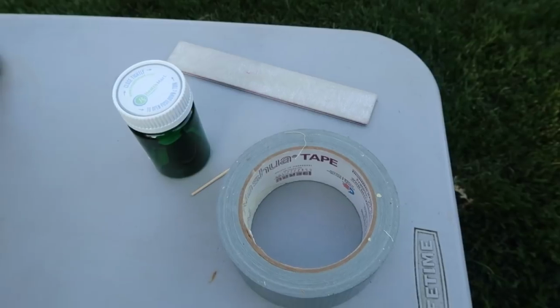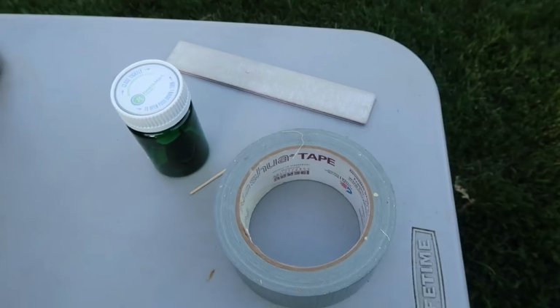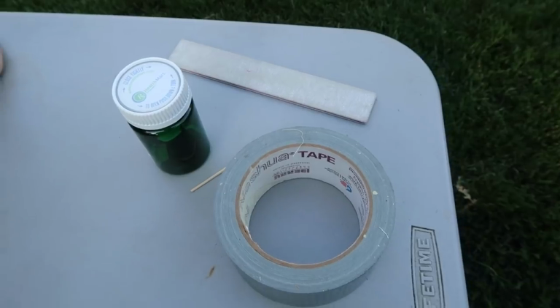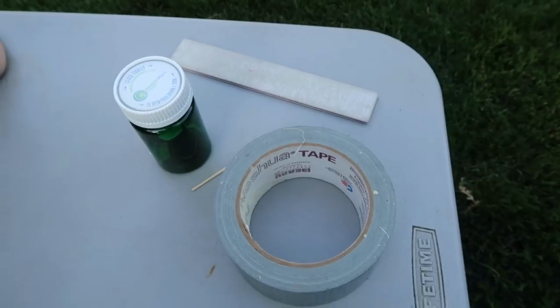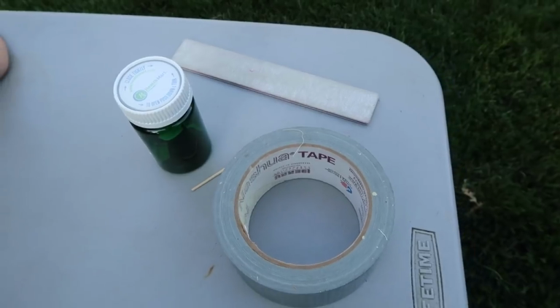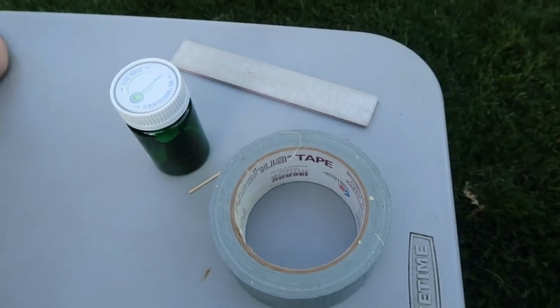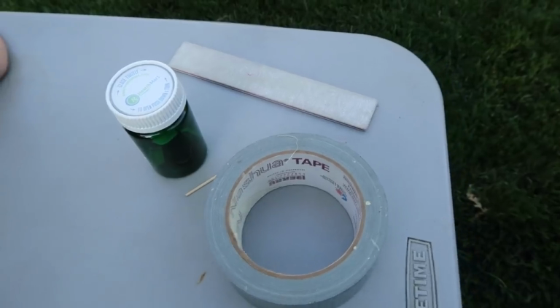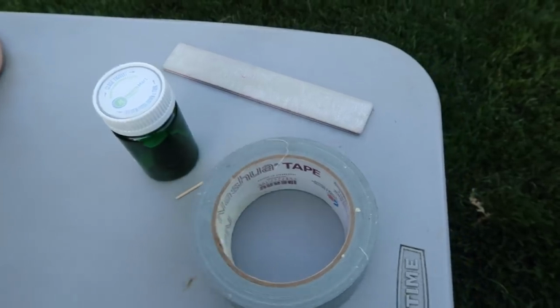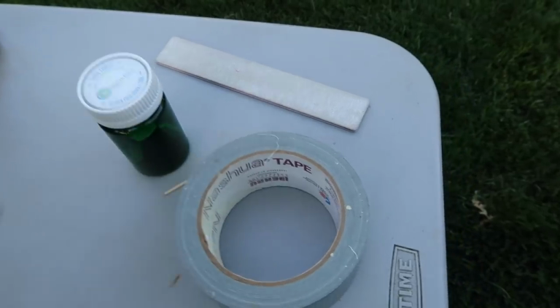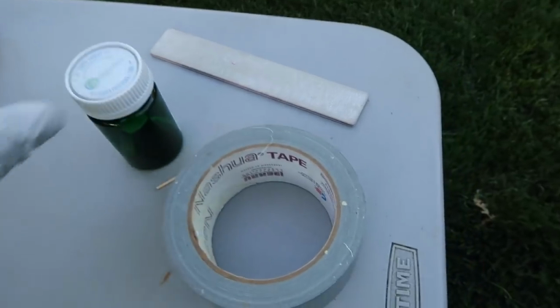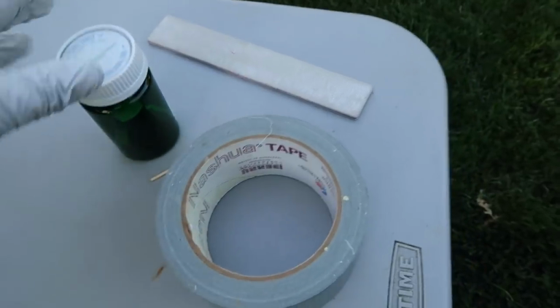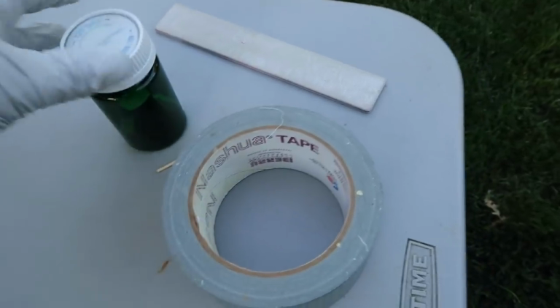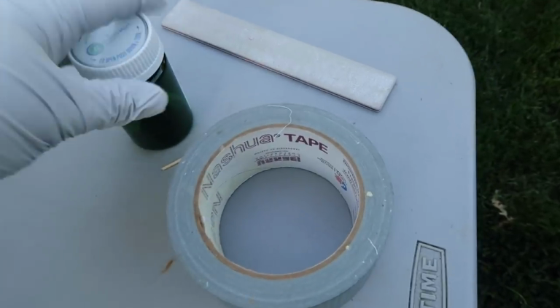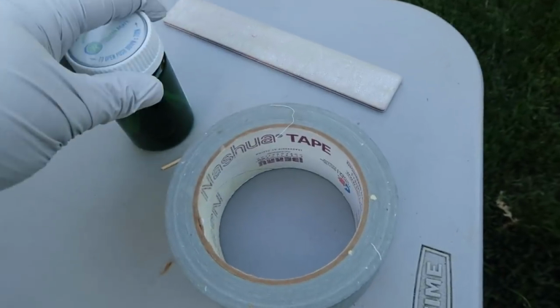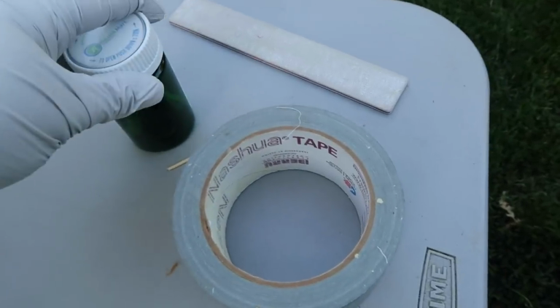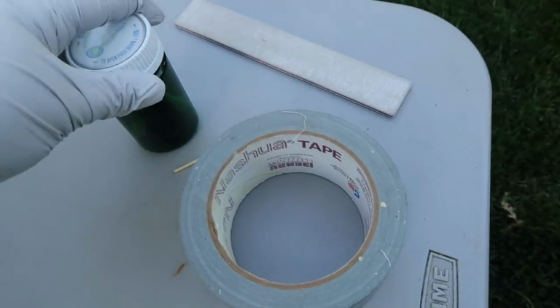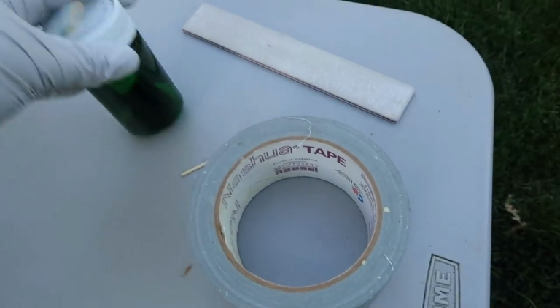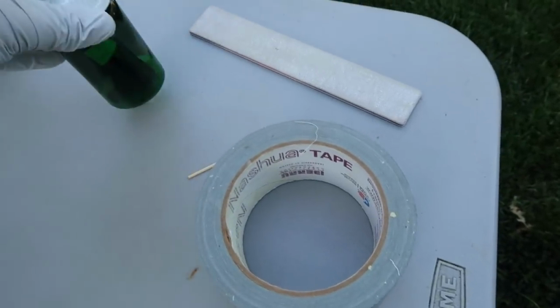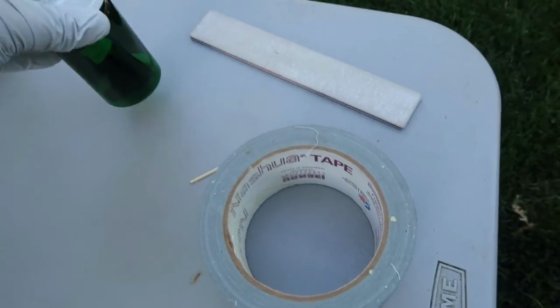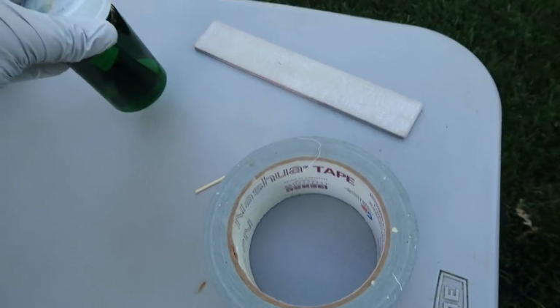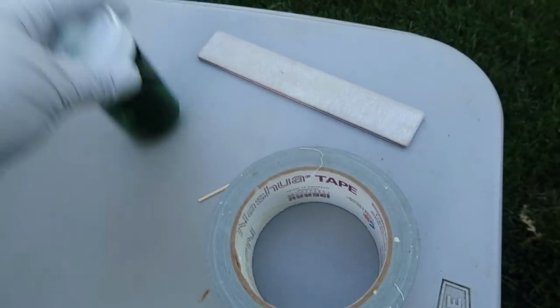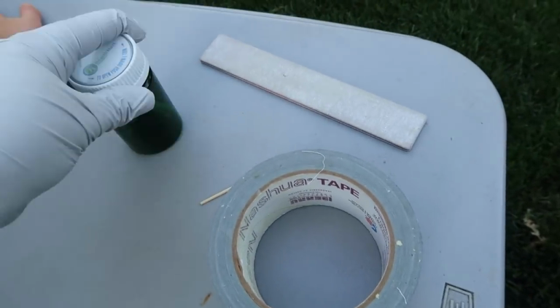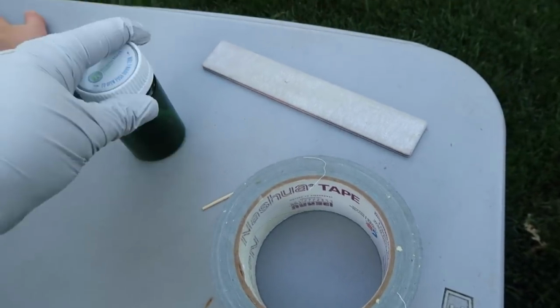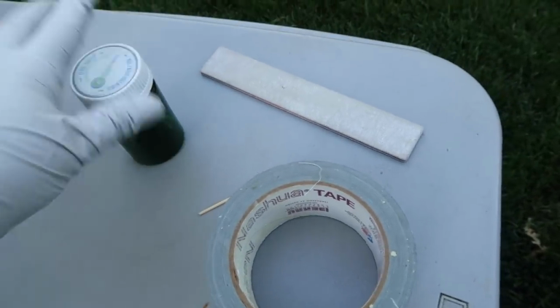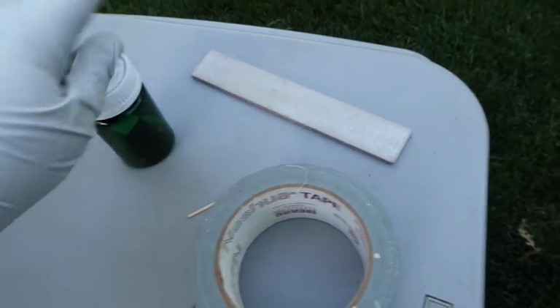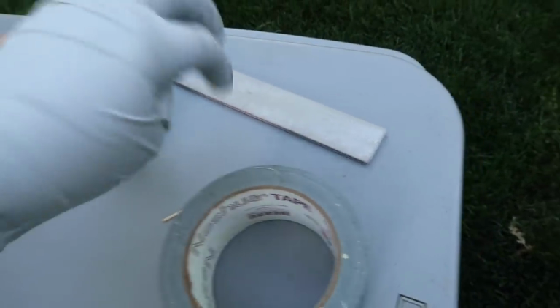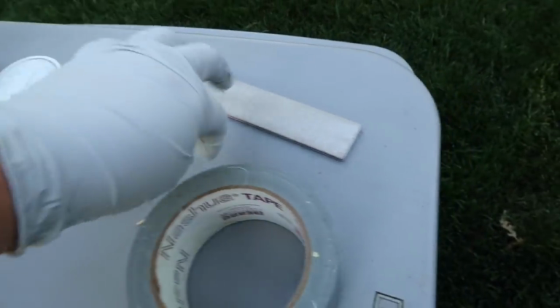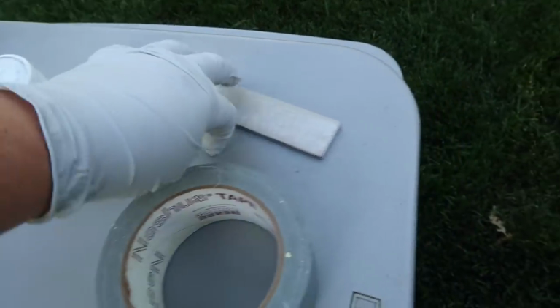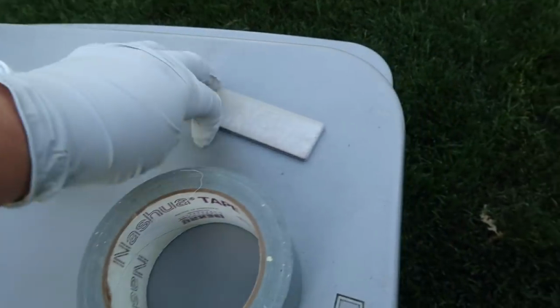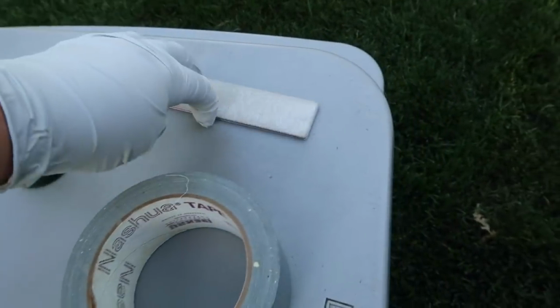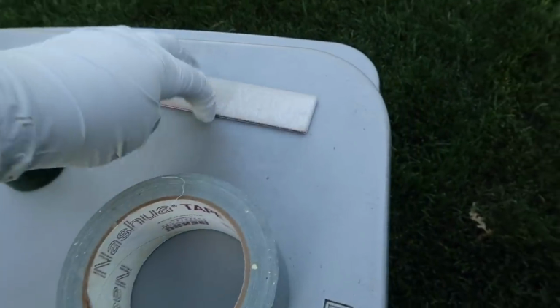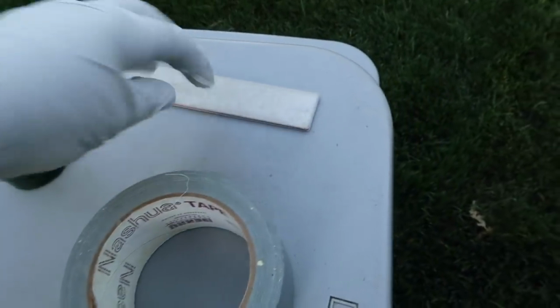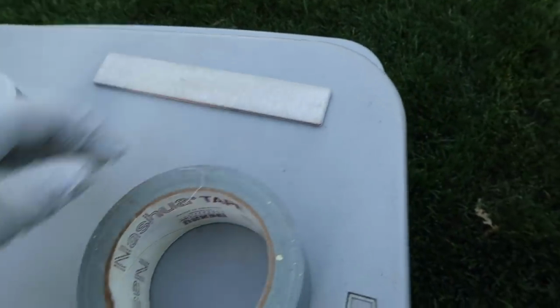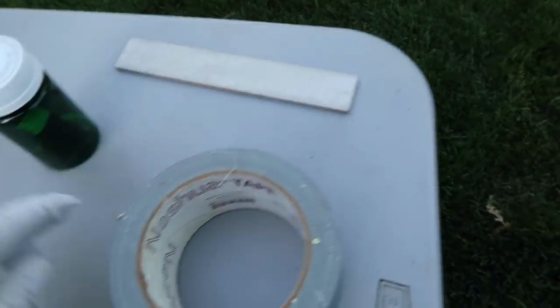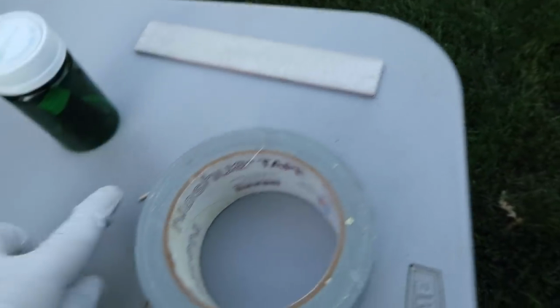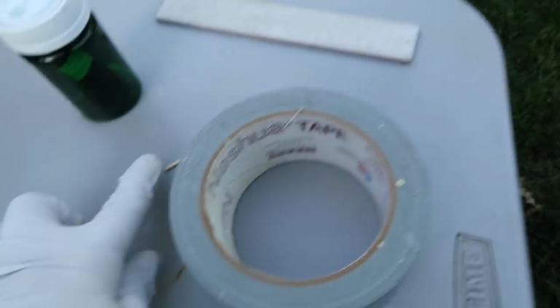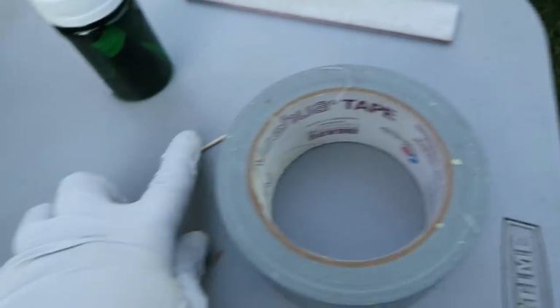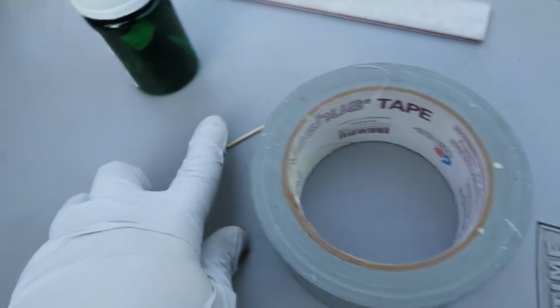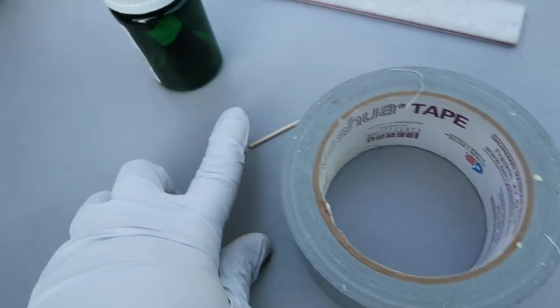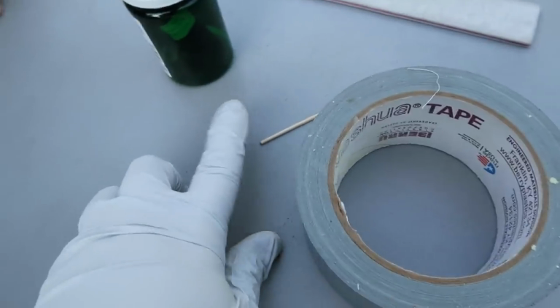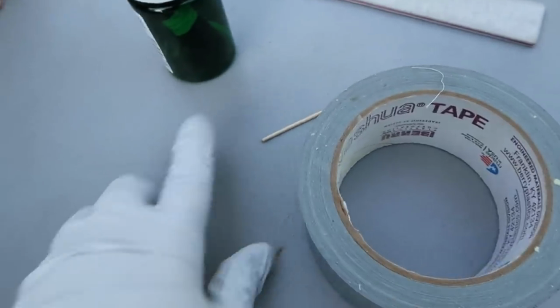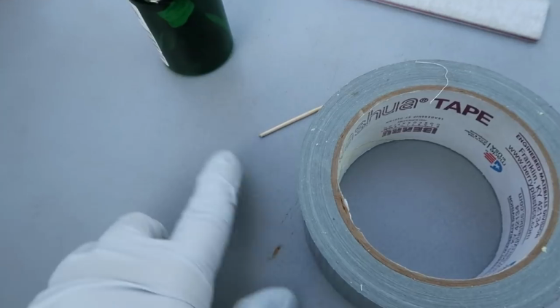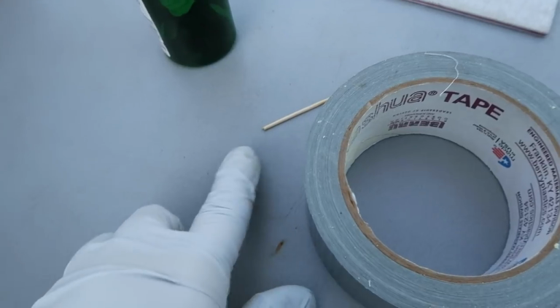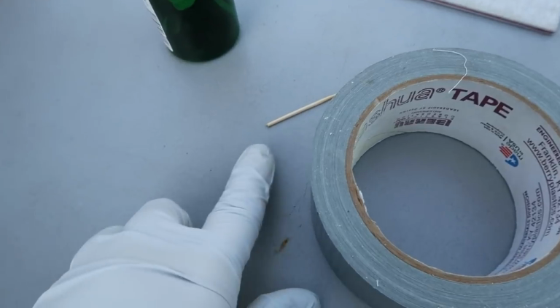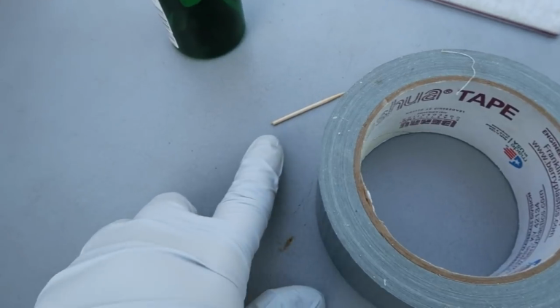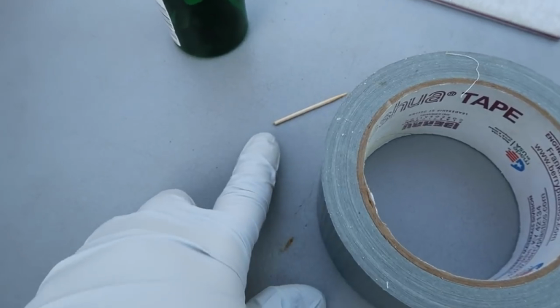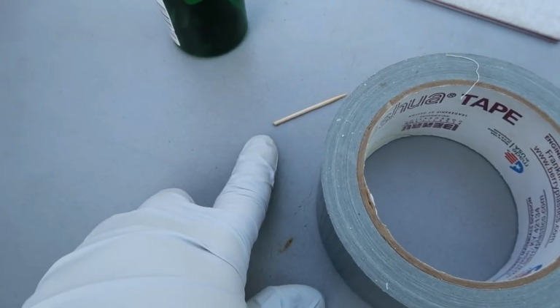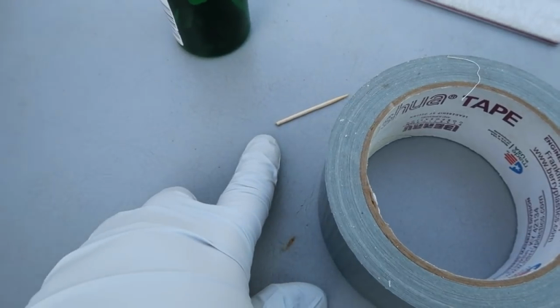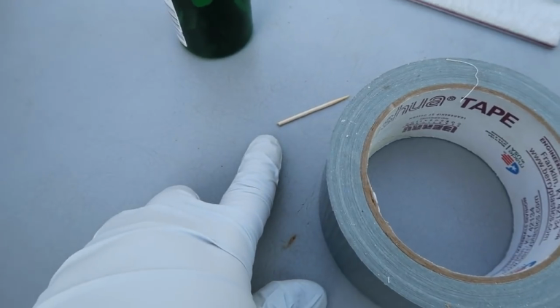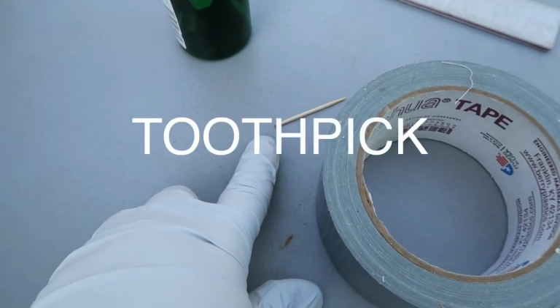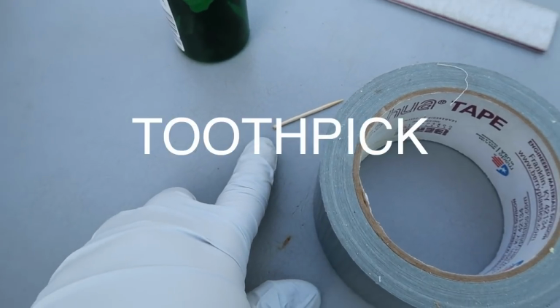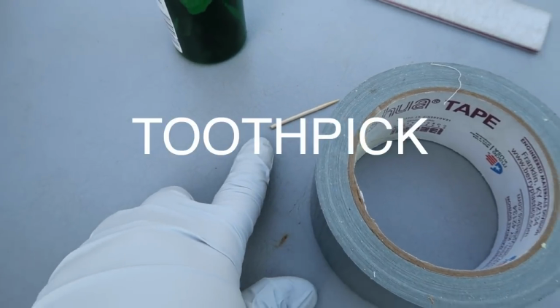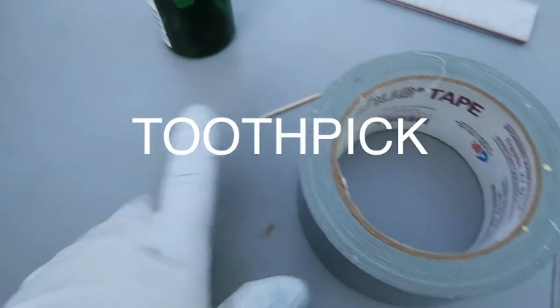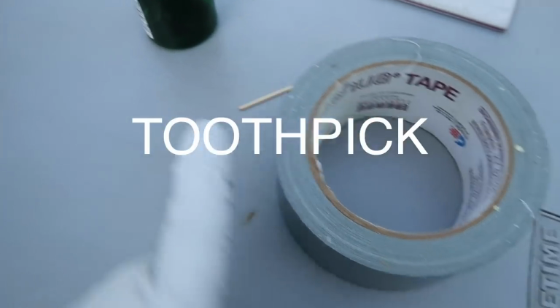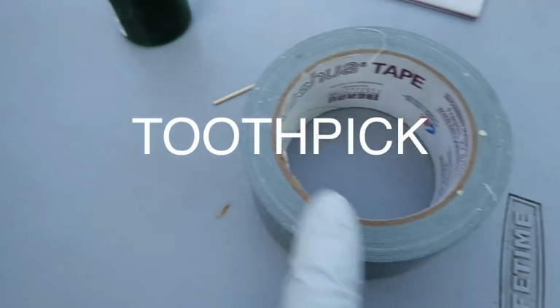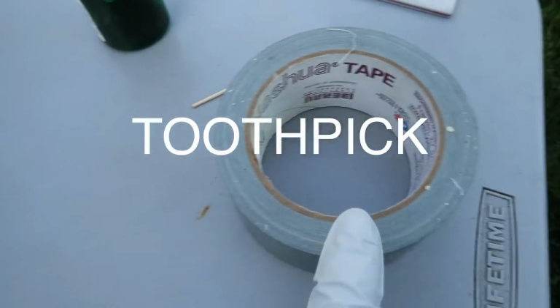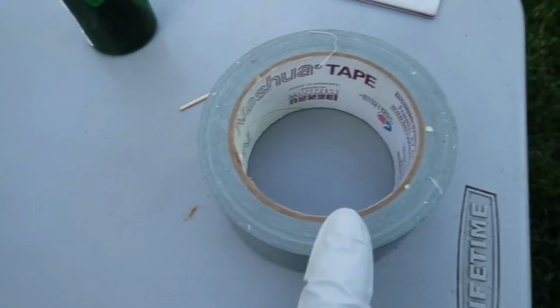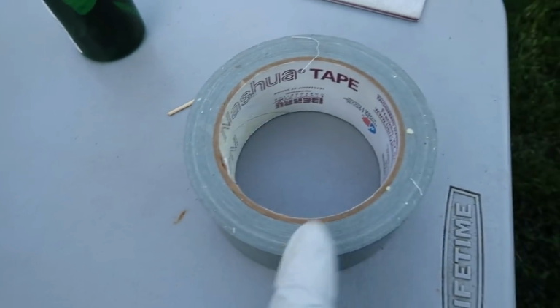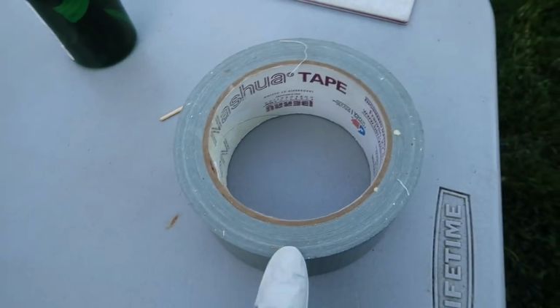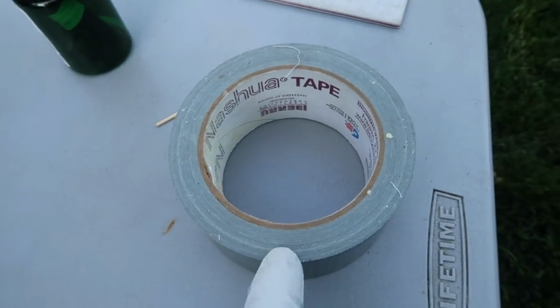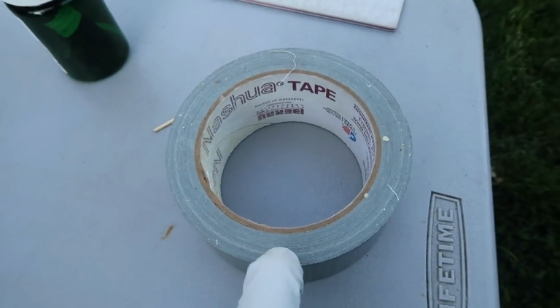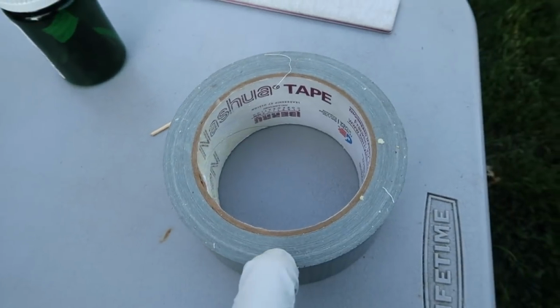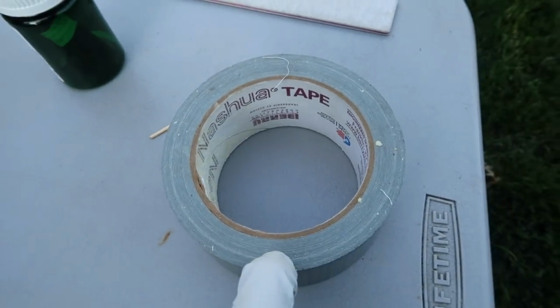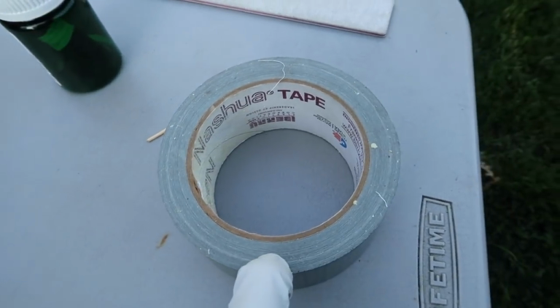The supplies I'm going to need today are the prescription, a fingernail file, a flat part of a toothbrush, and duct tape.